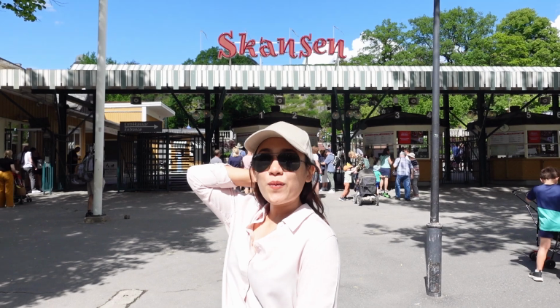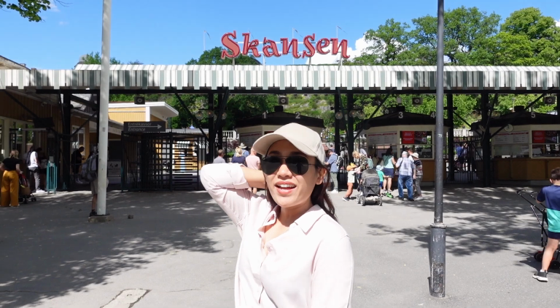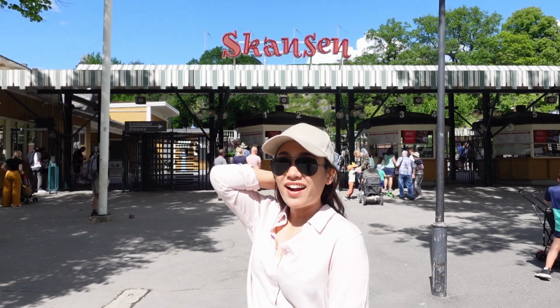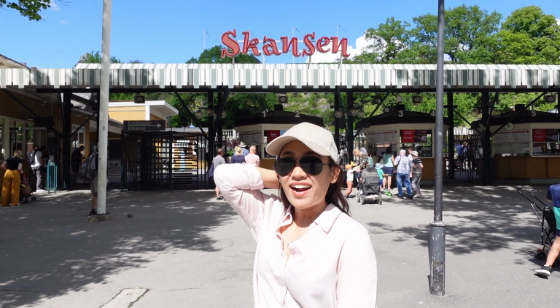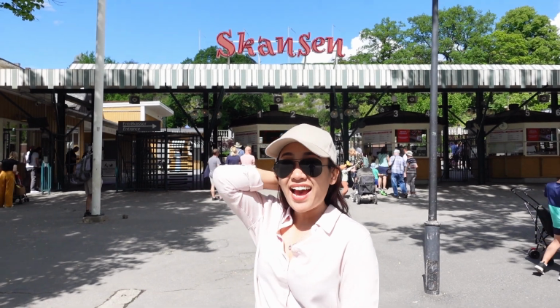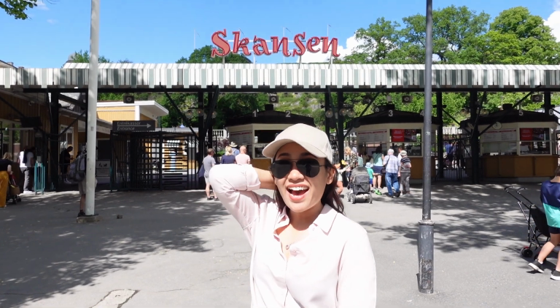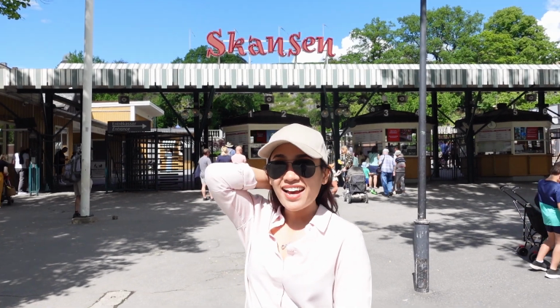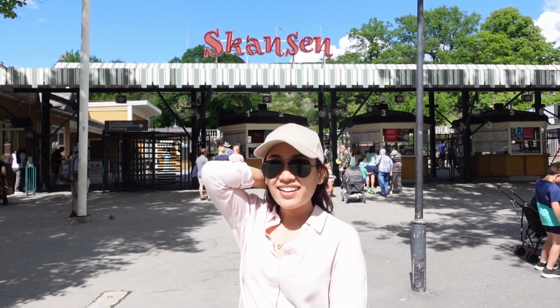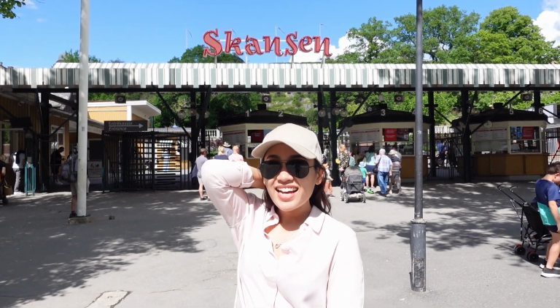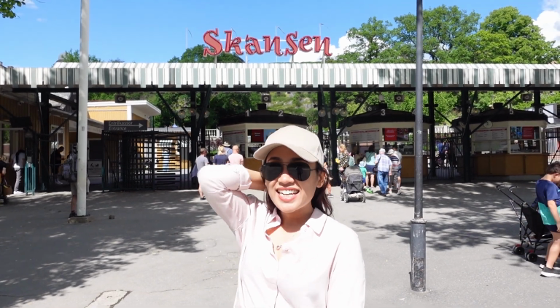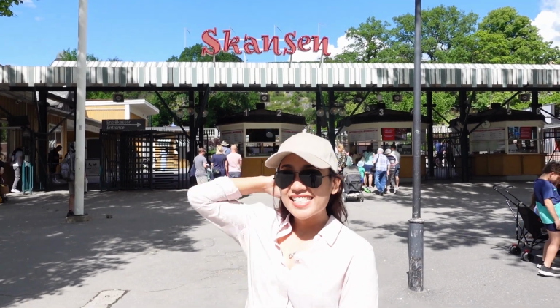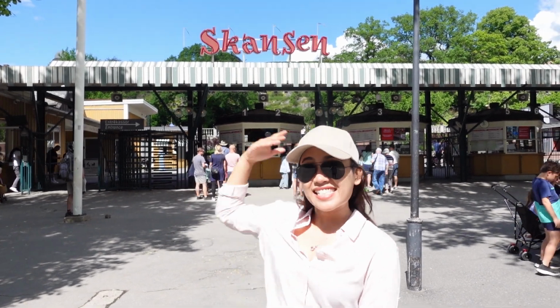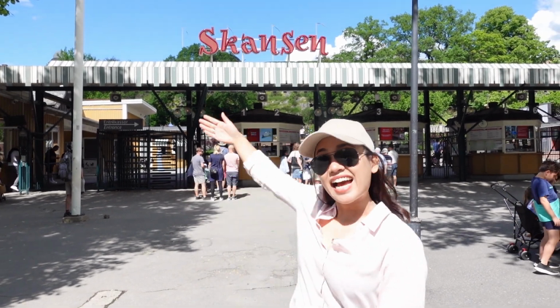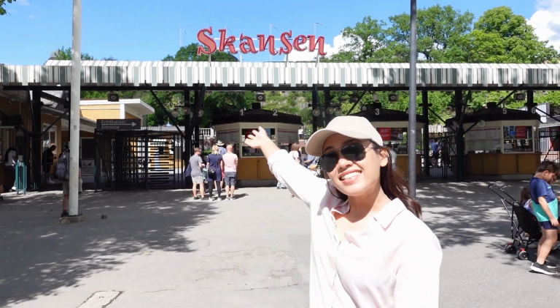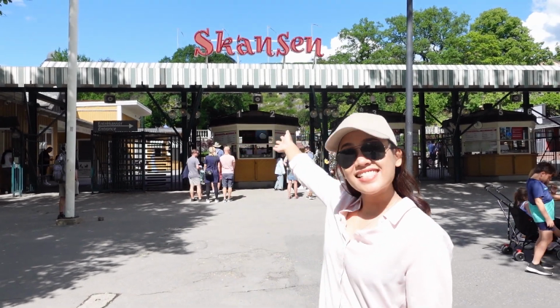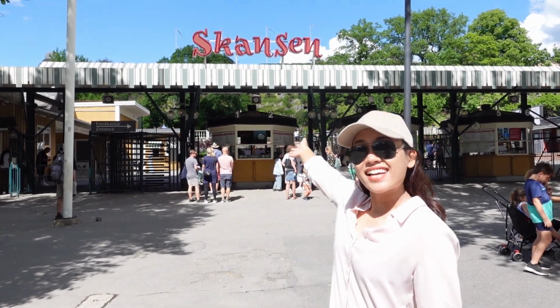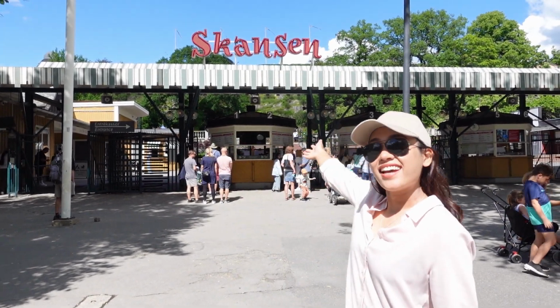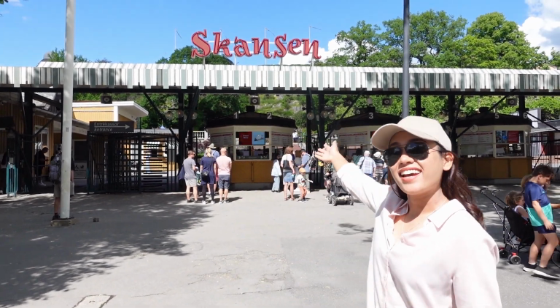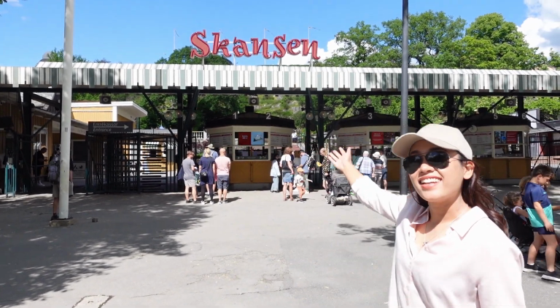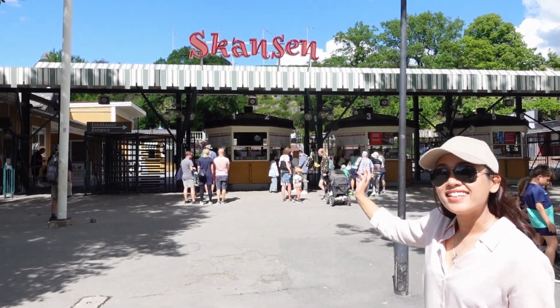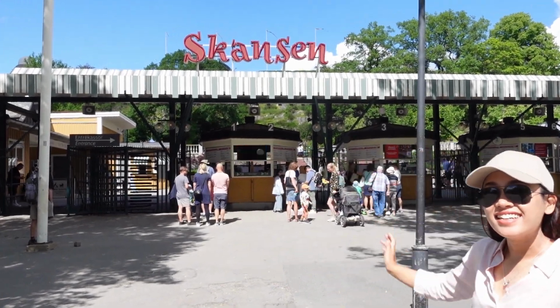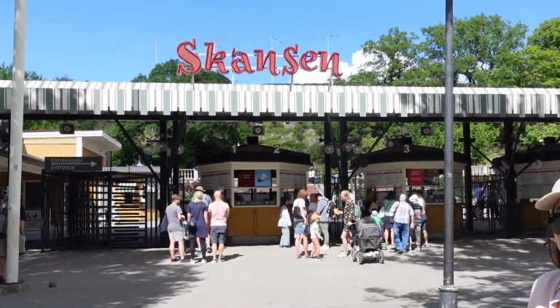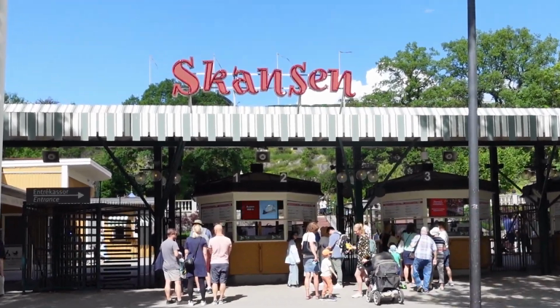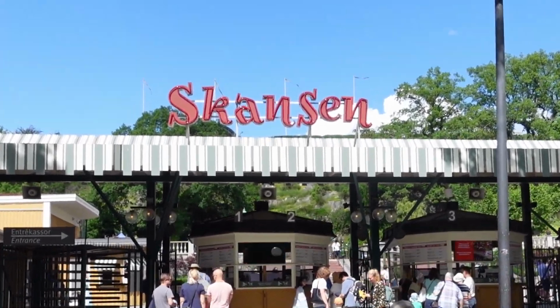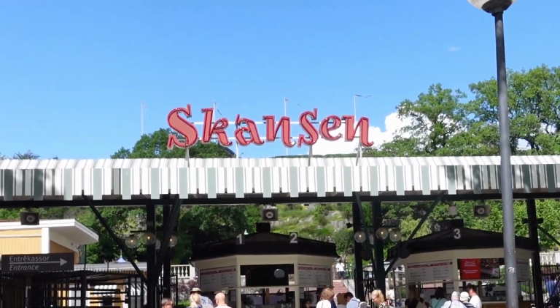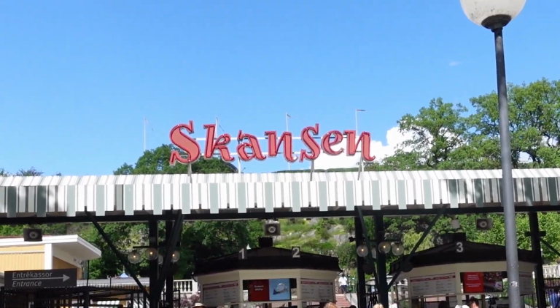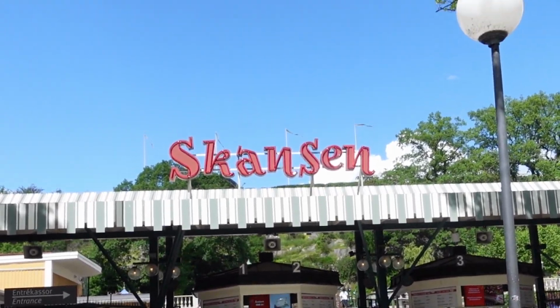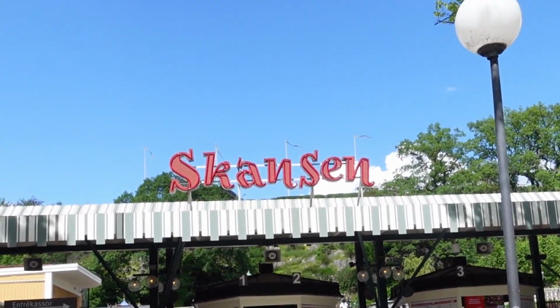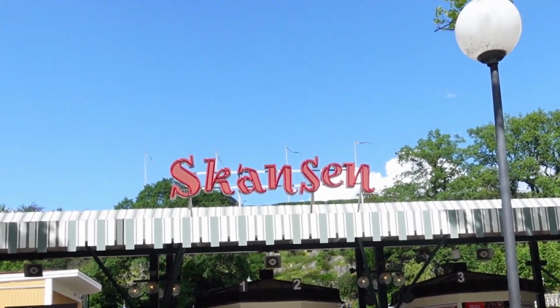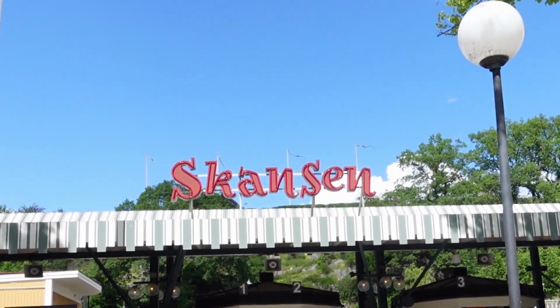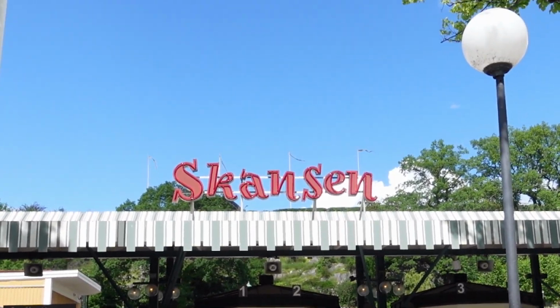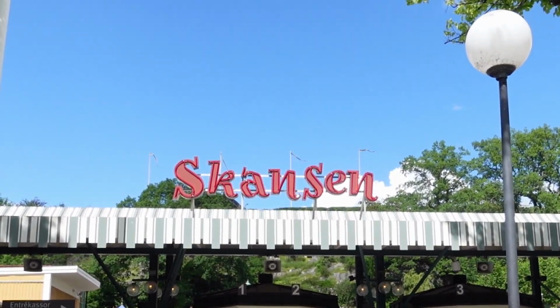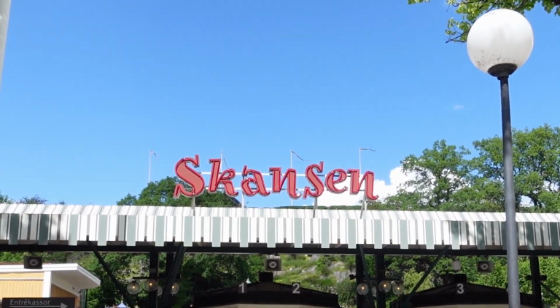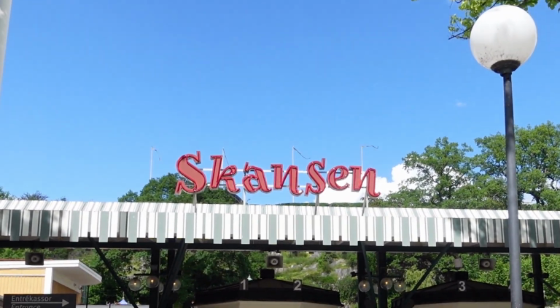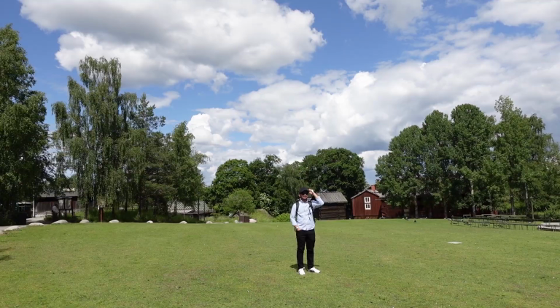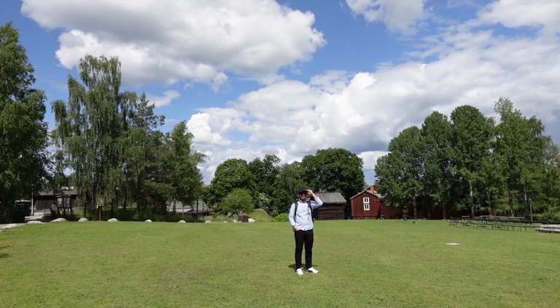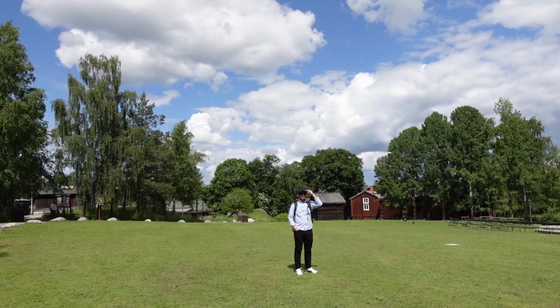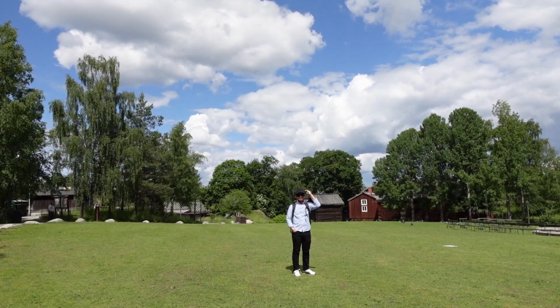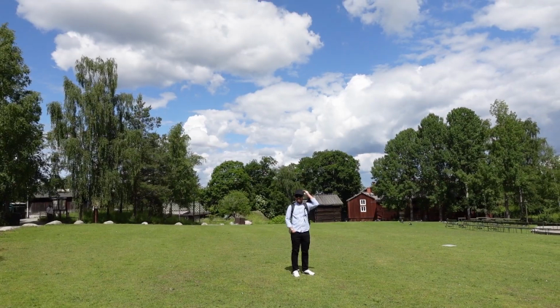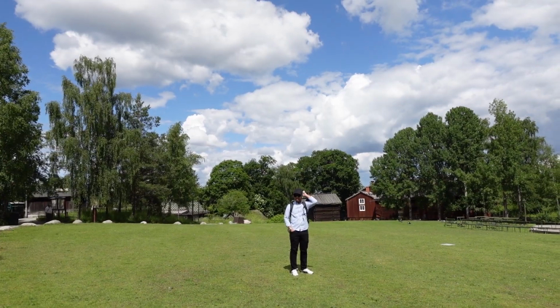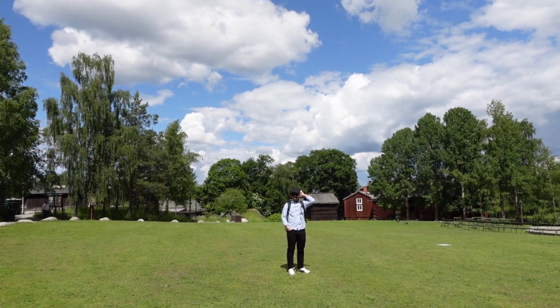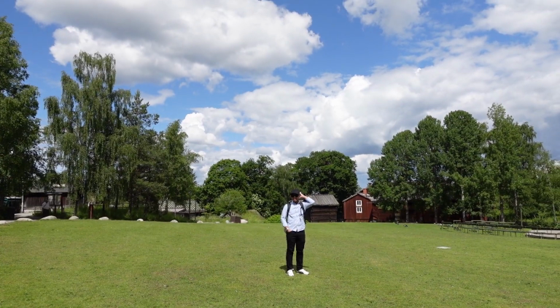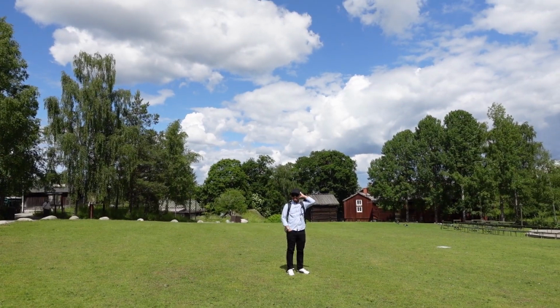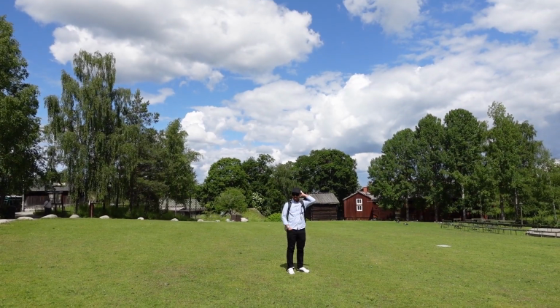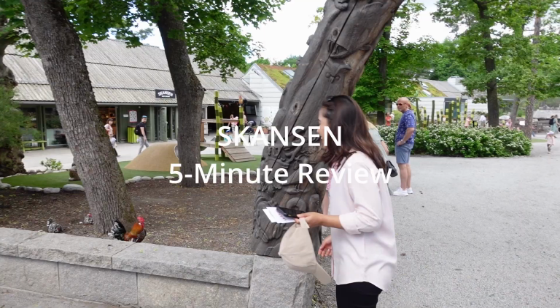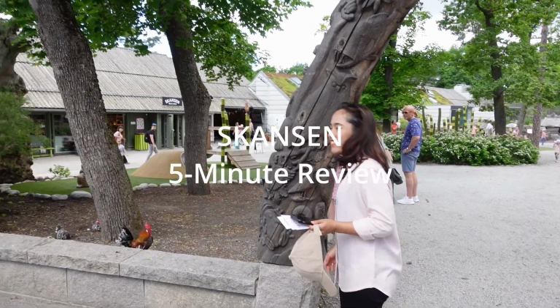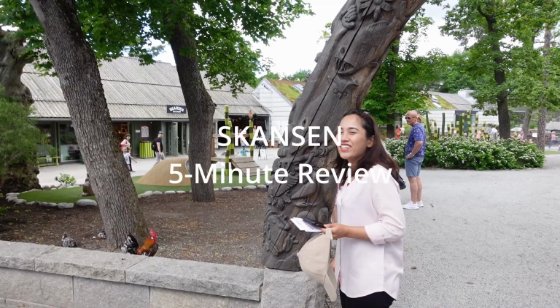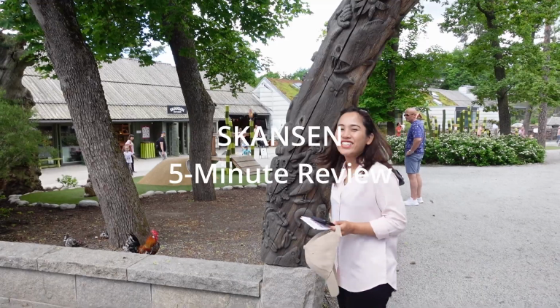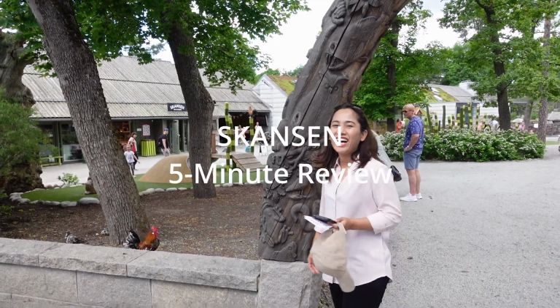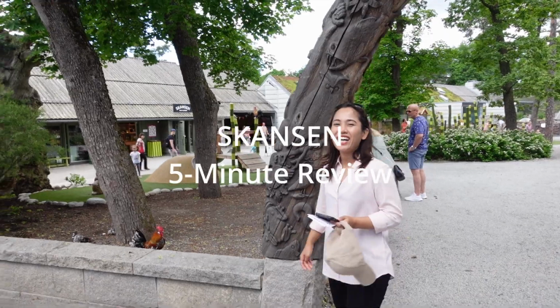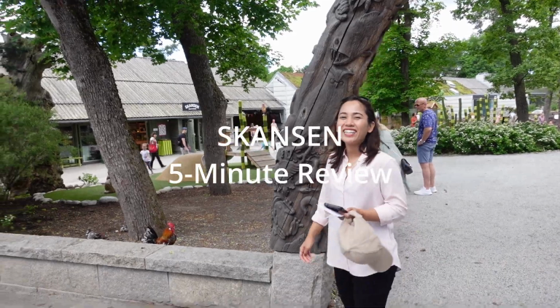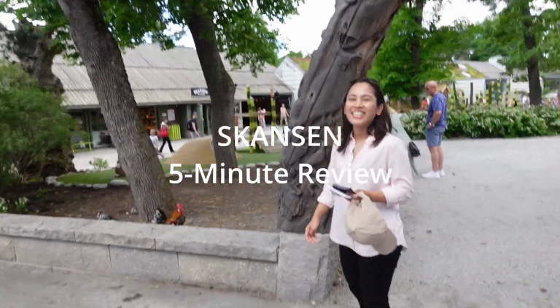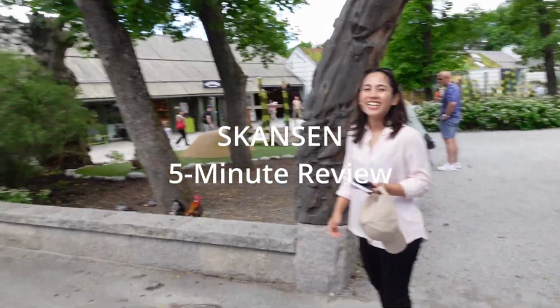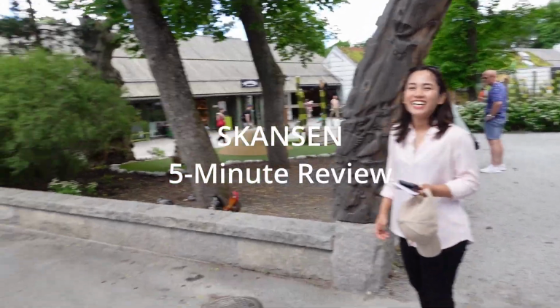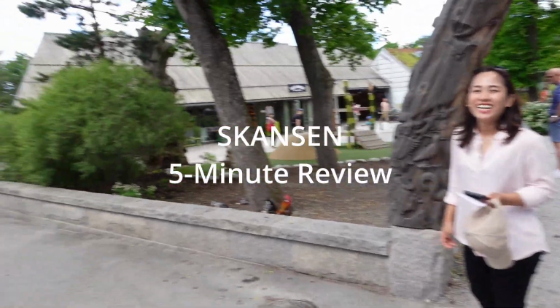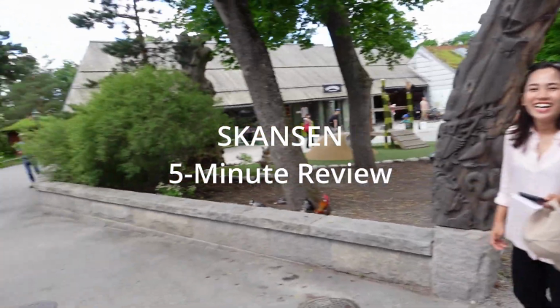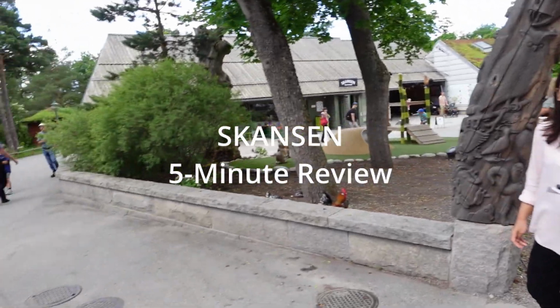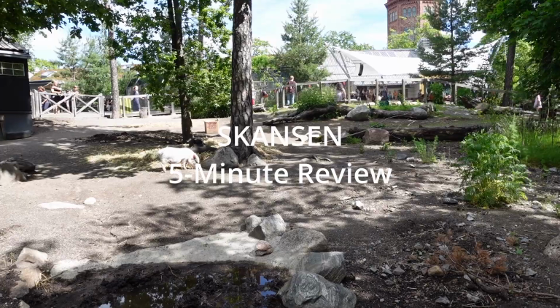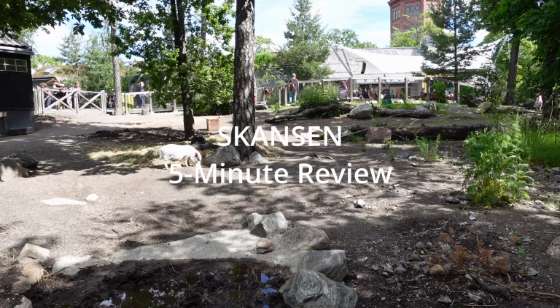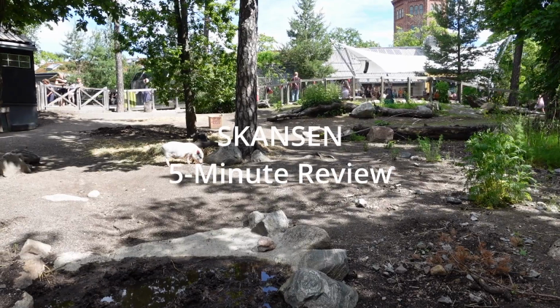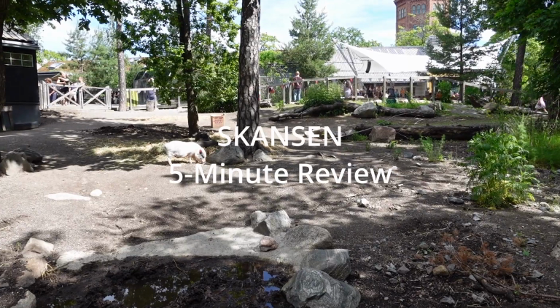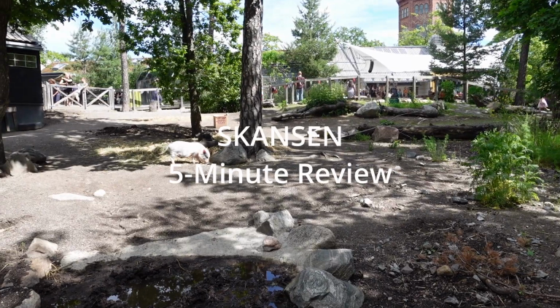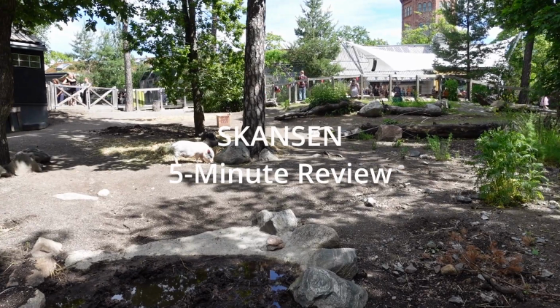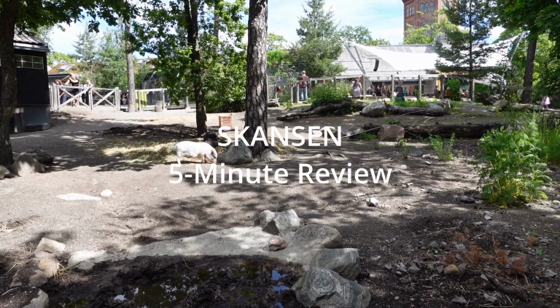We are at Skansen! Here's our review of Skansen. Let's try to keep it under five minutes.